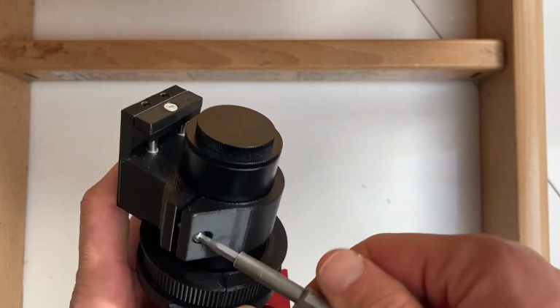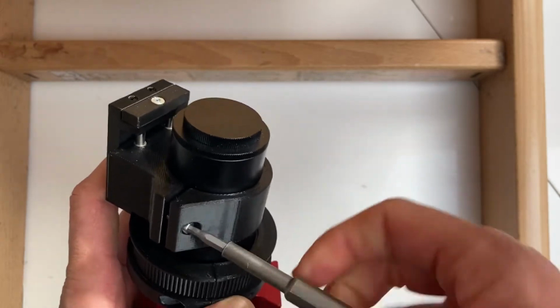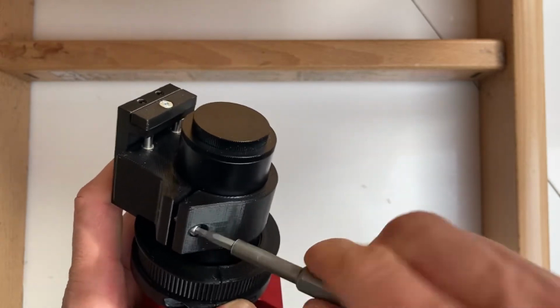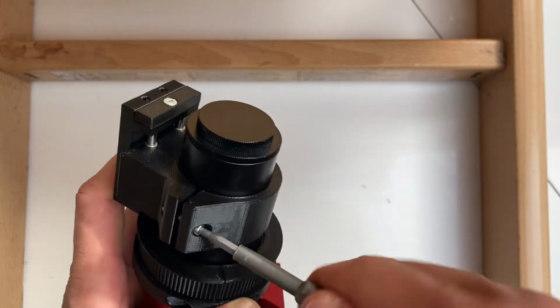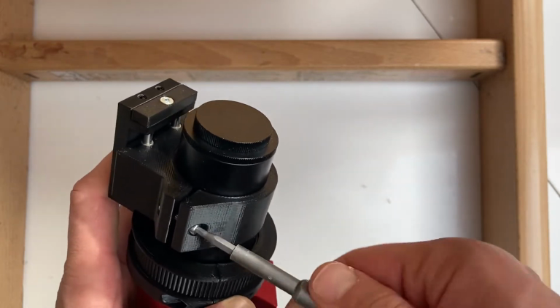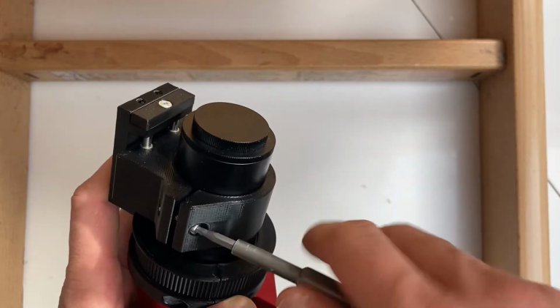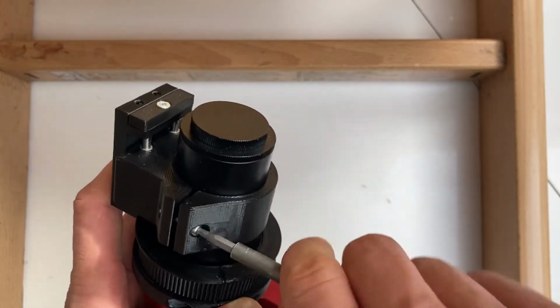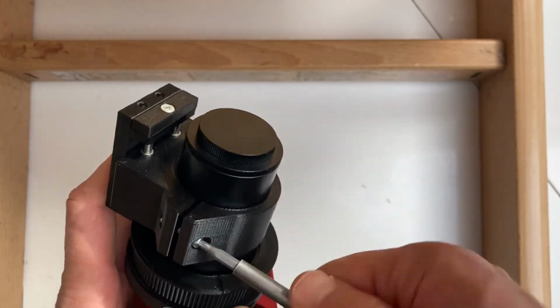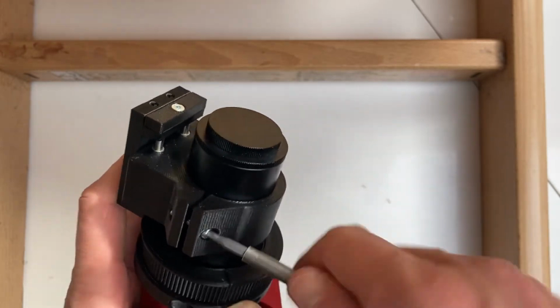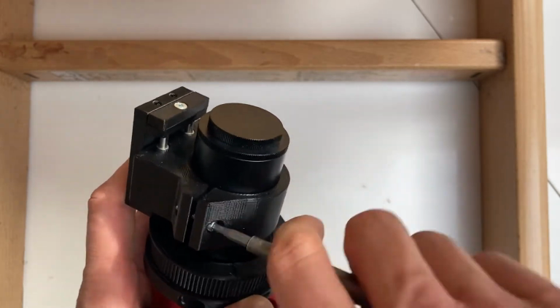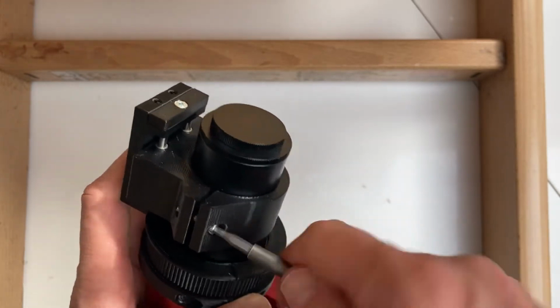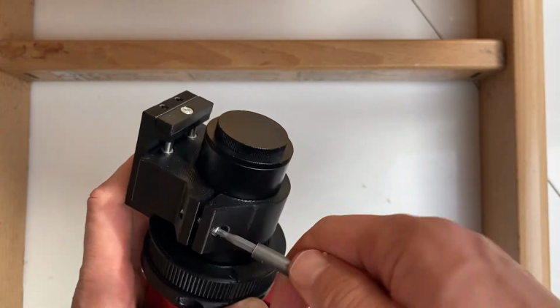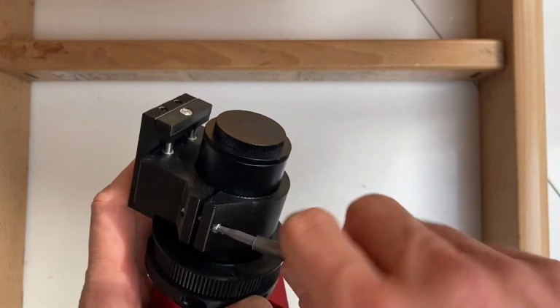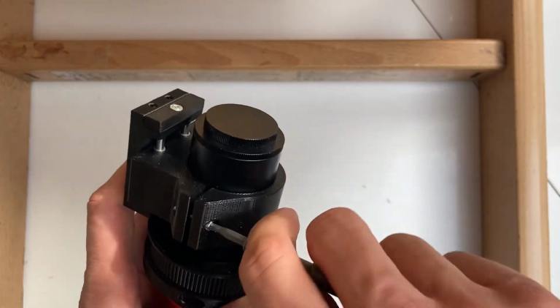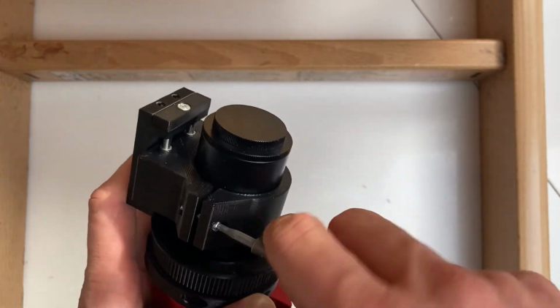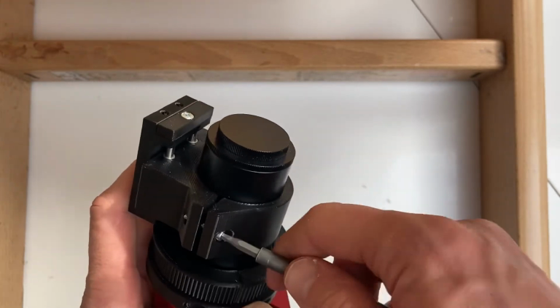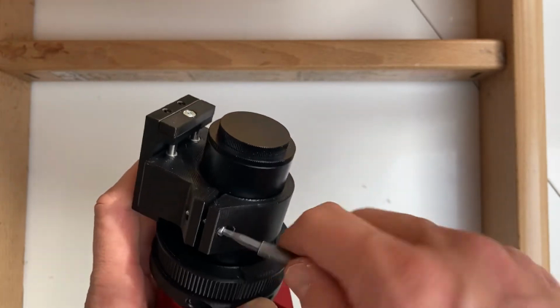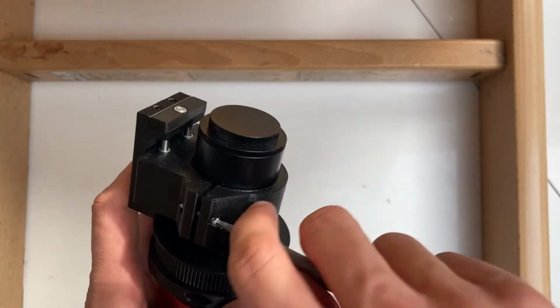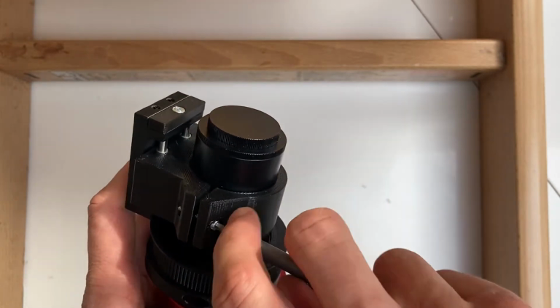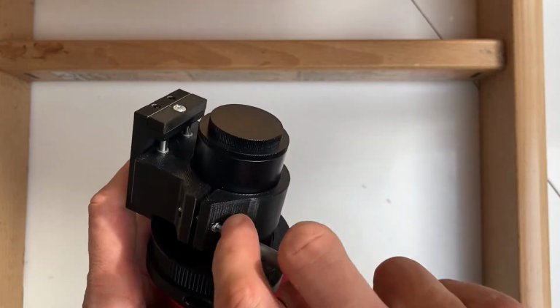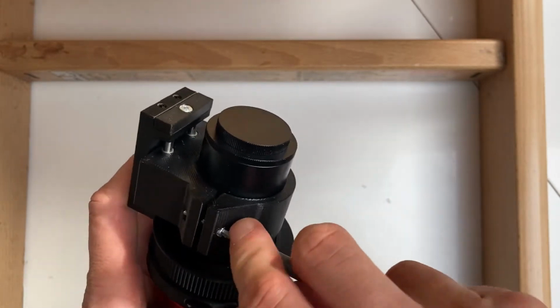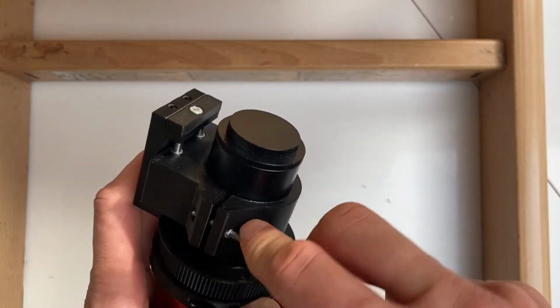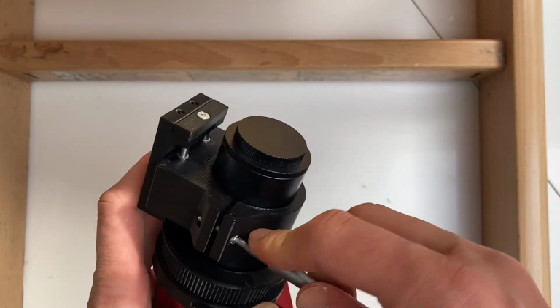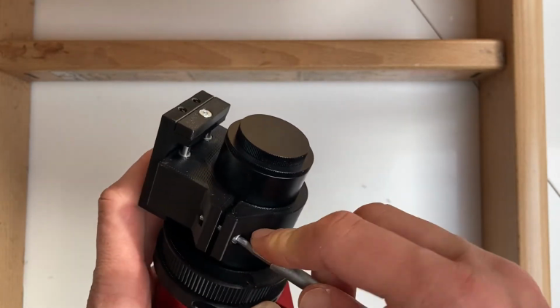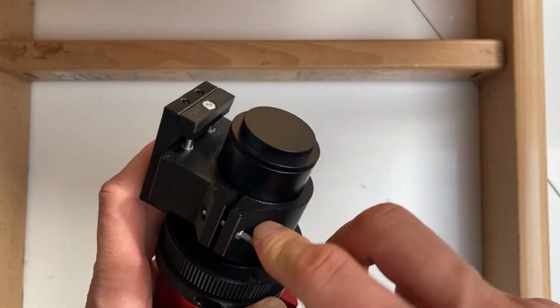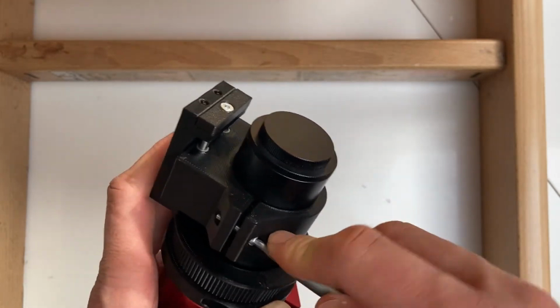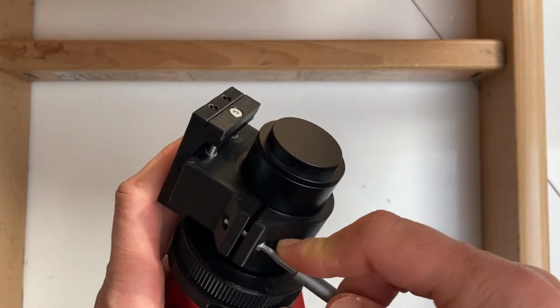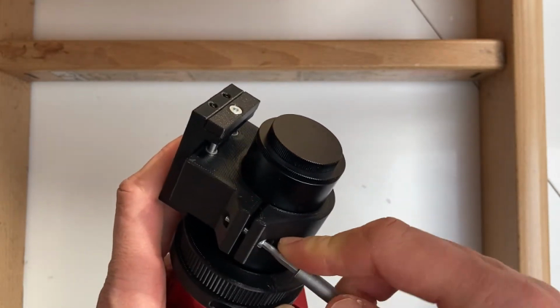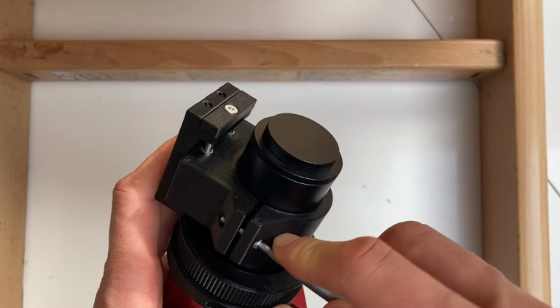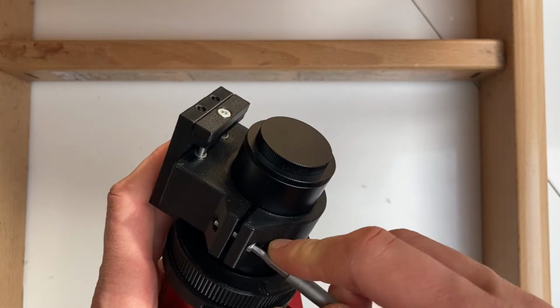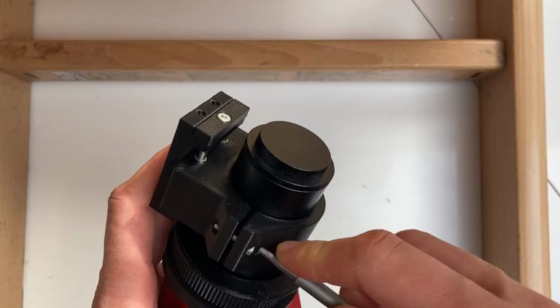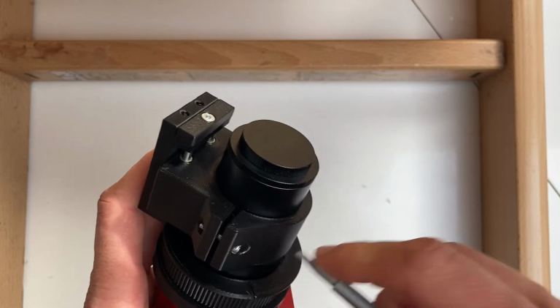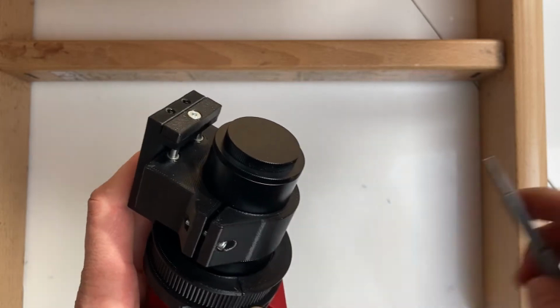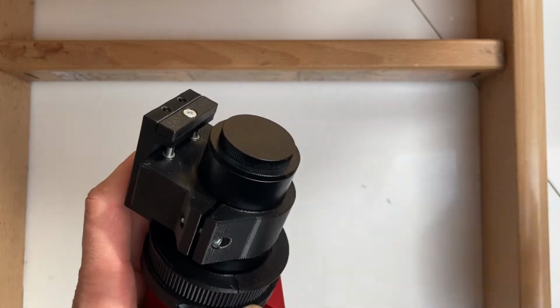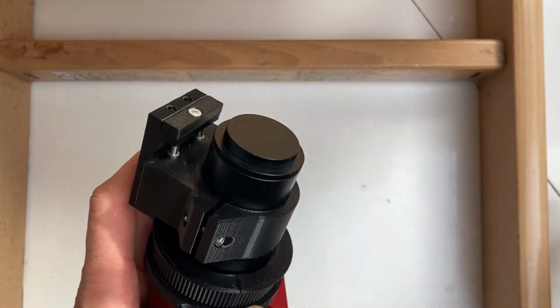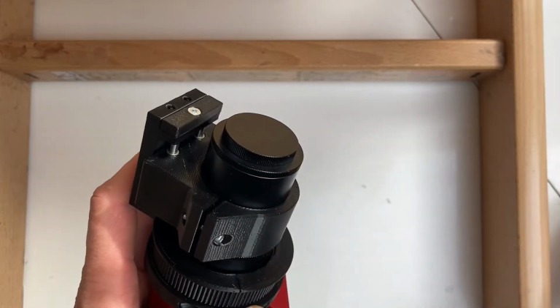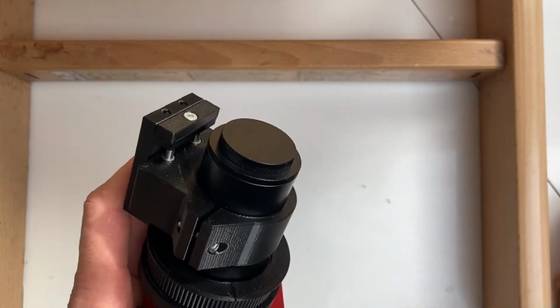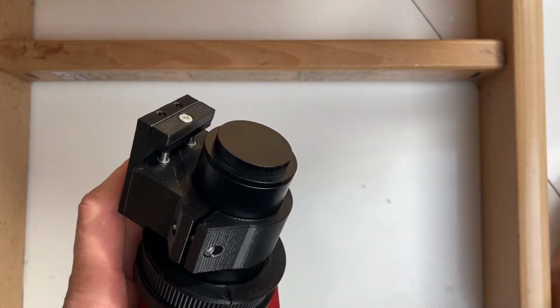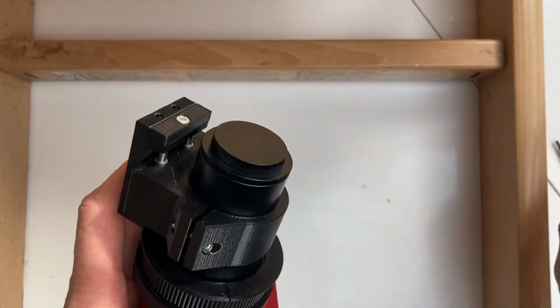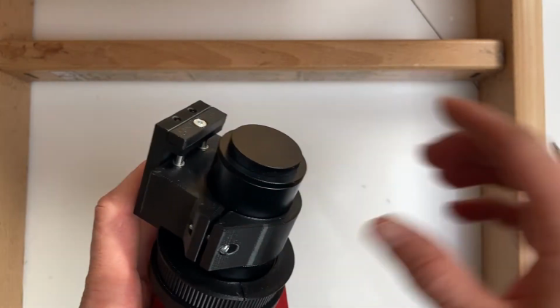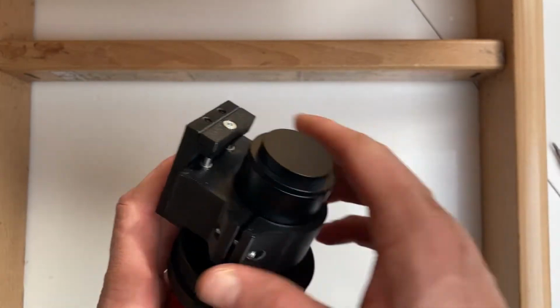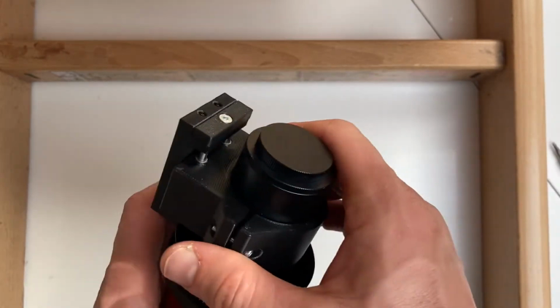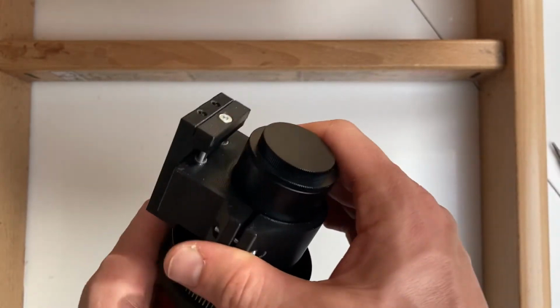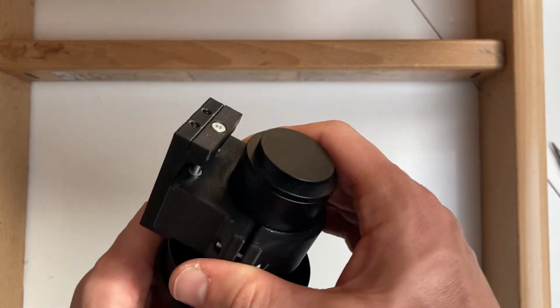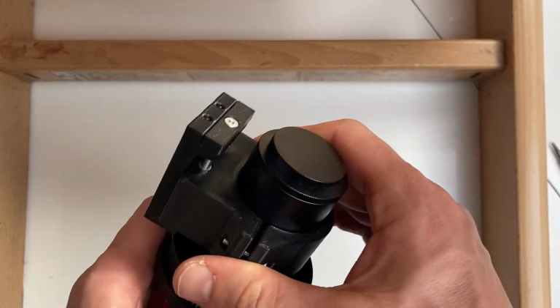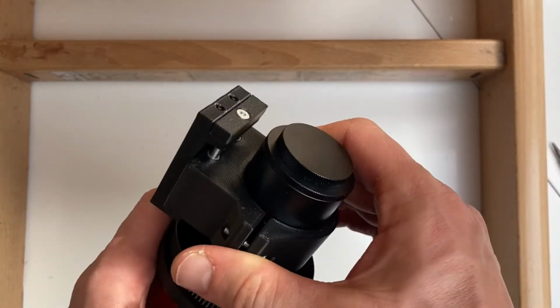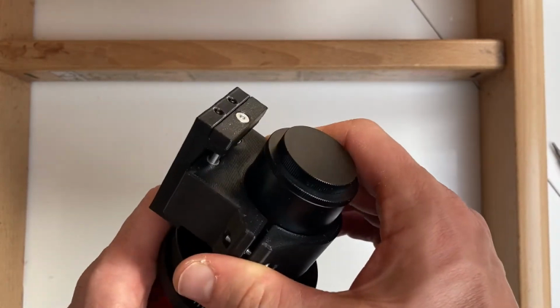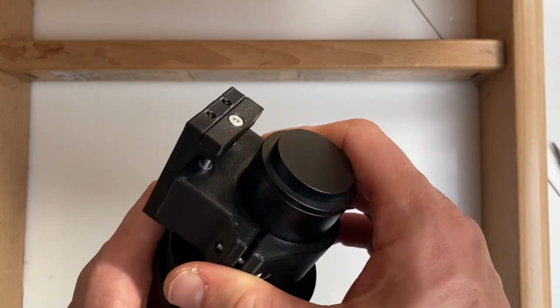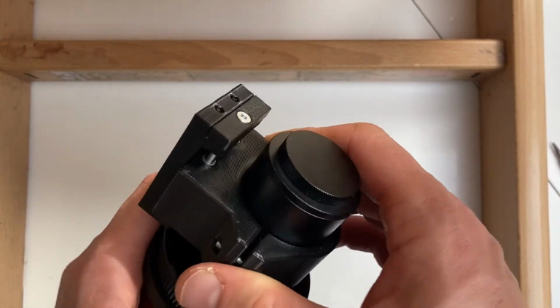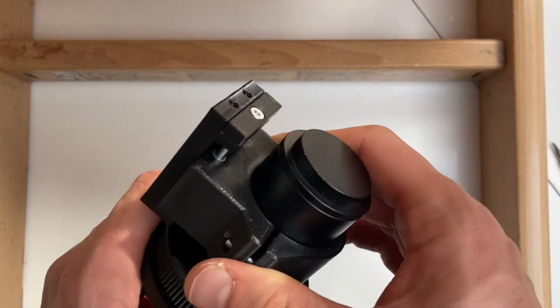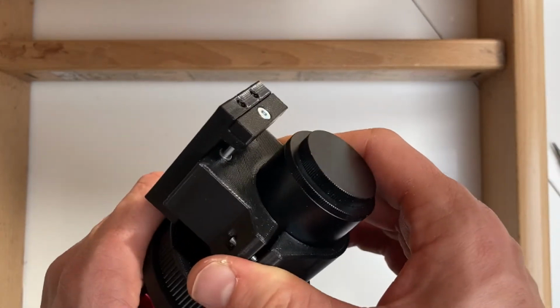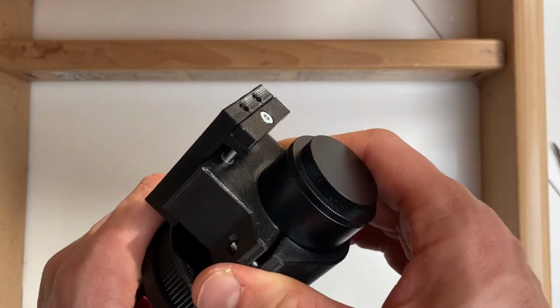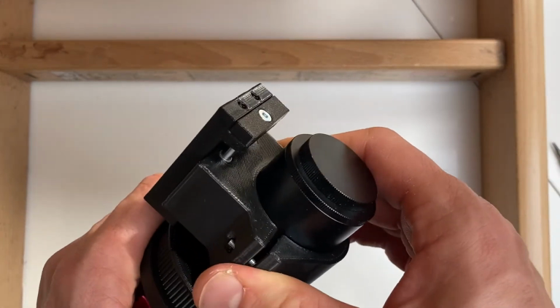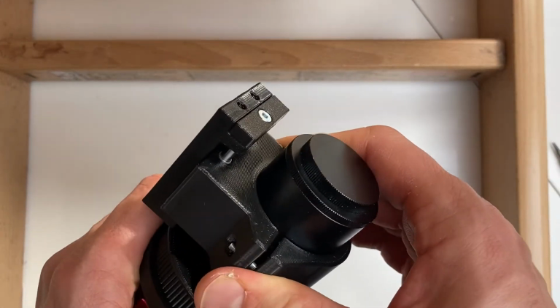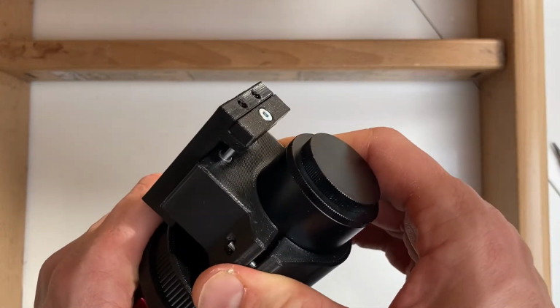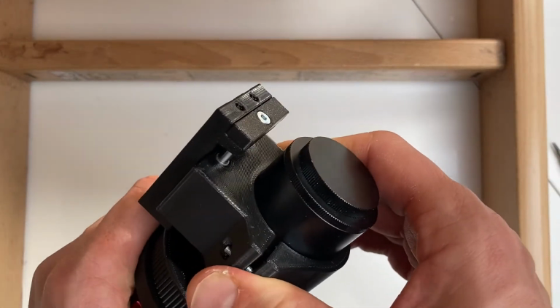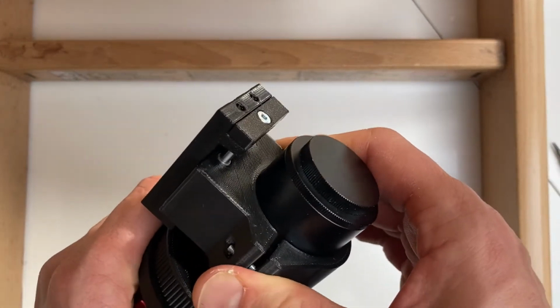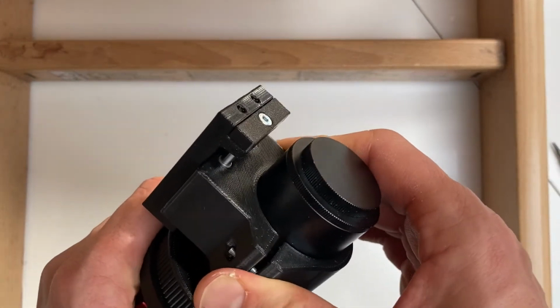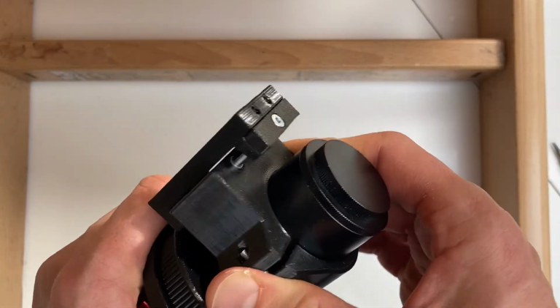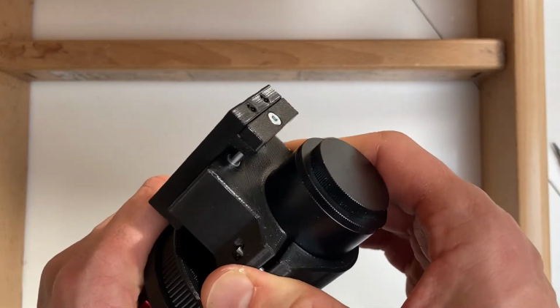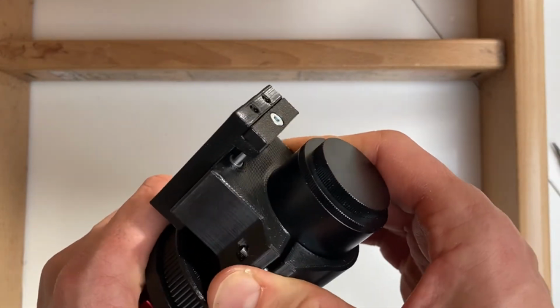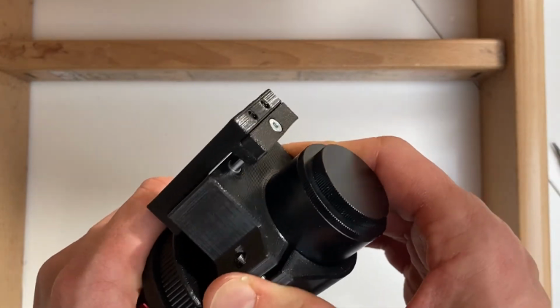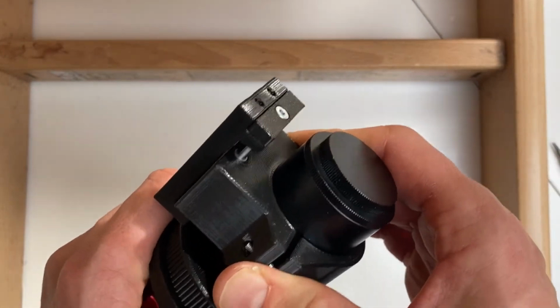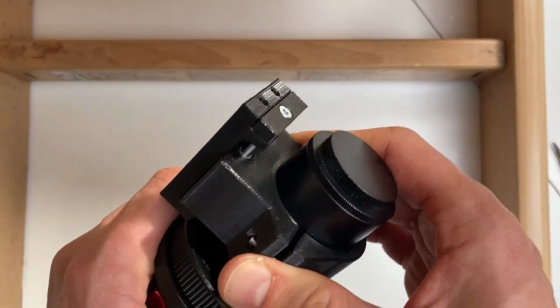Not all the way — just so that you can feel some resistance, and then you can test if it's holding well.